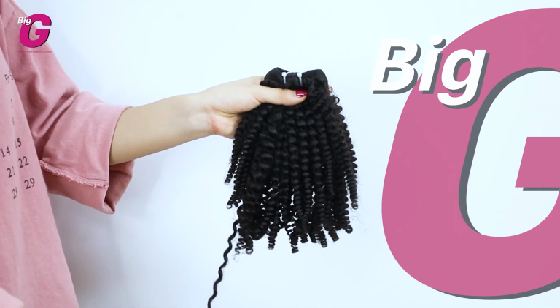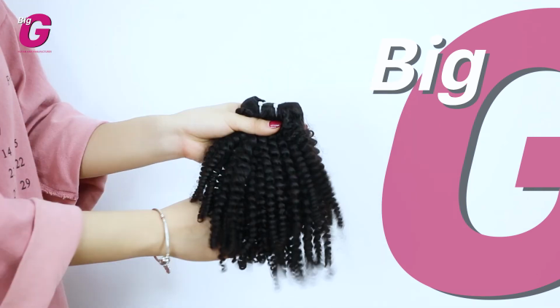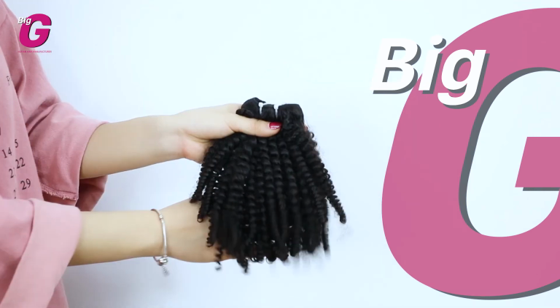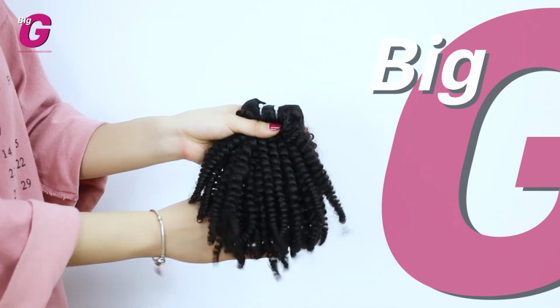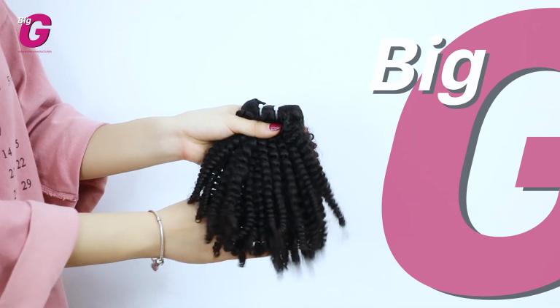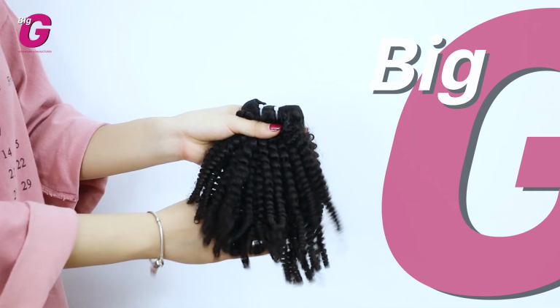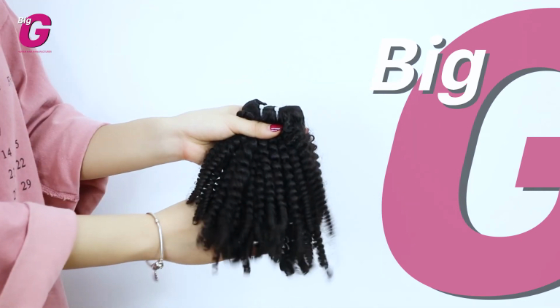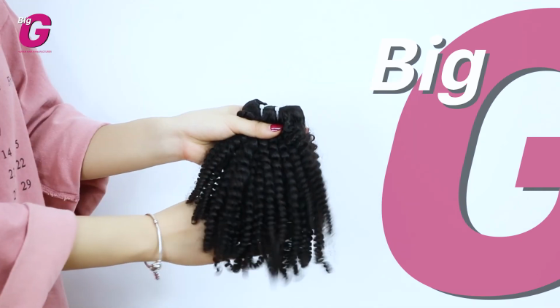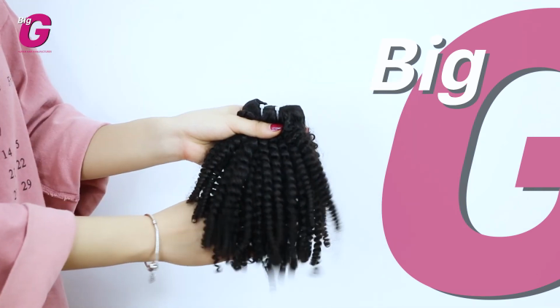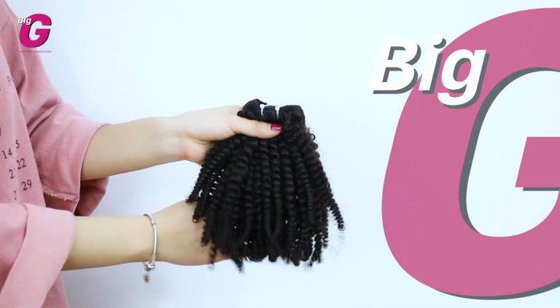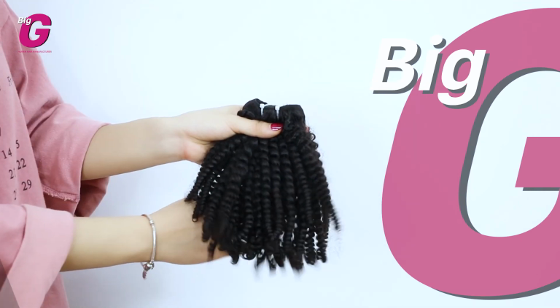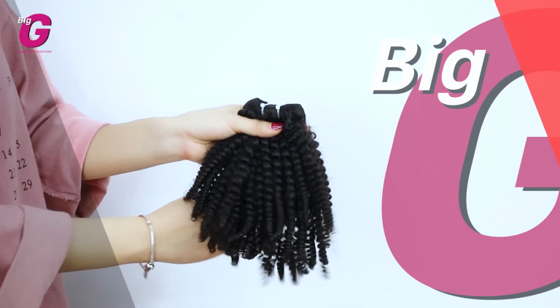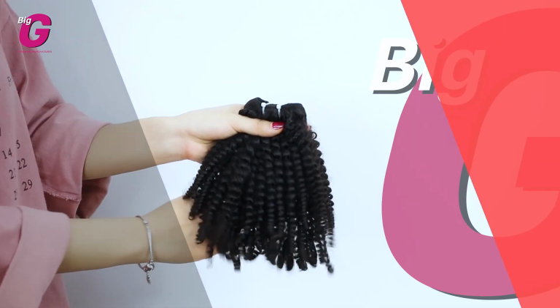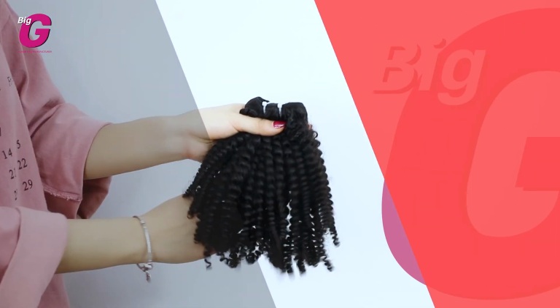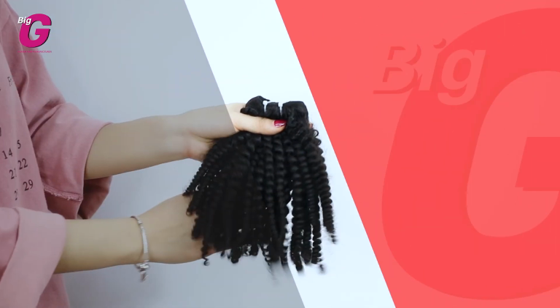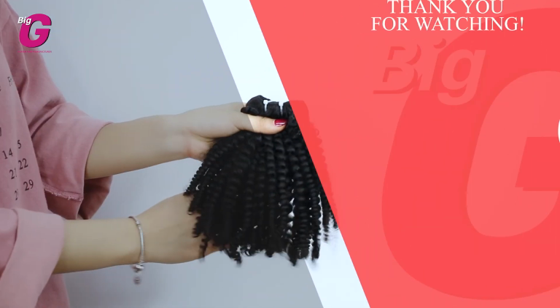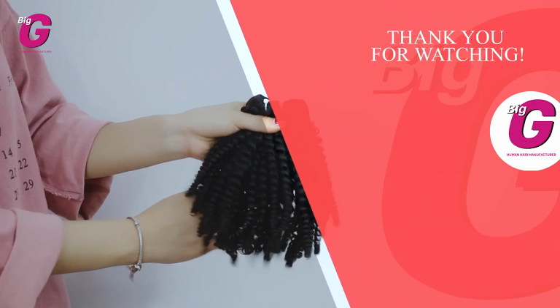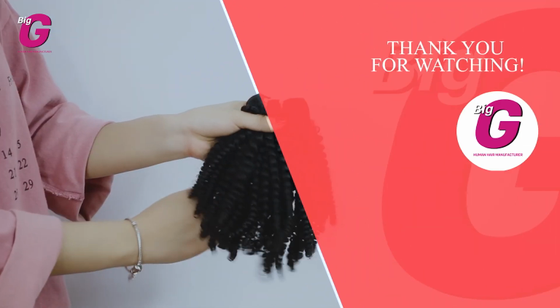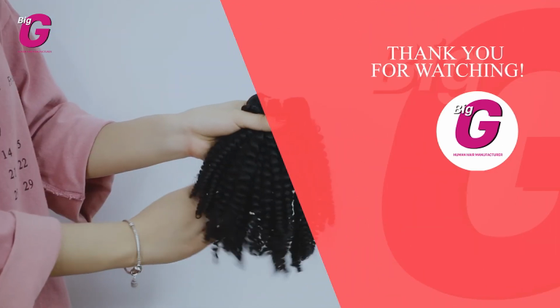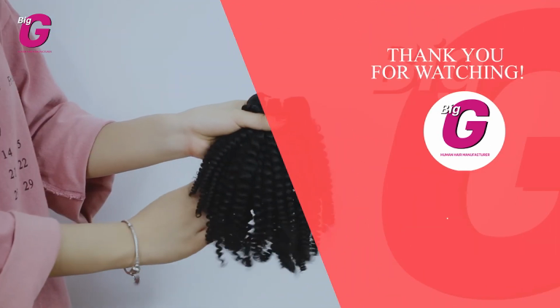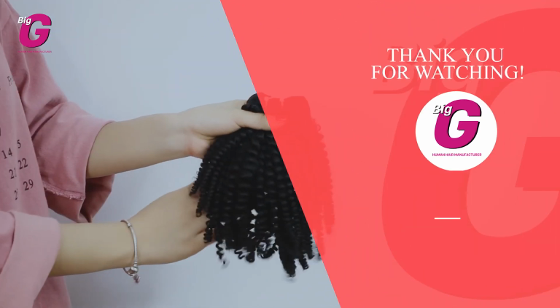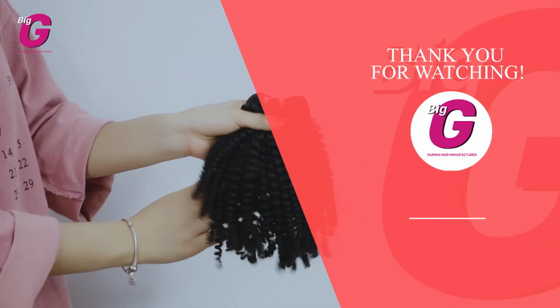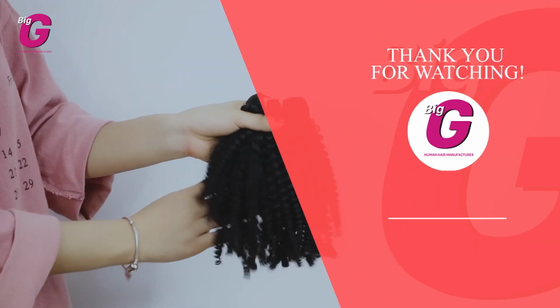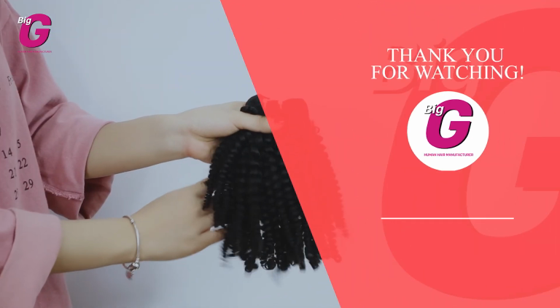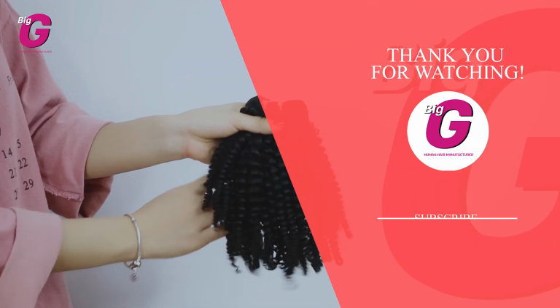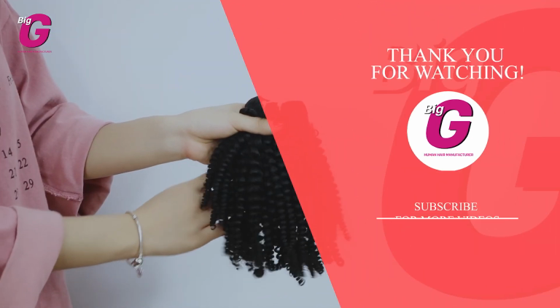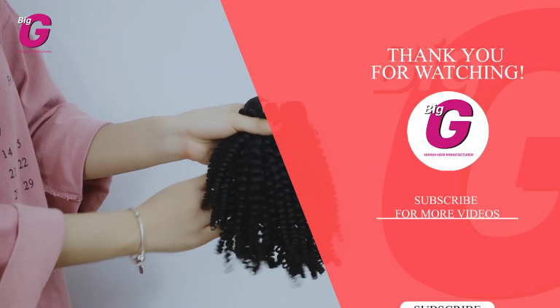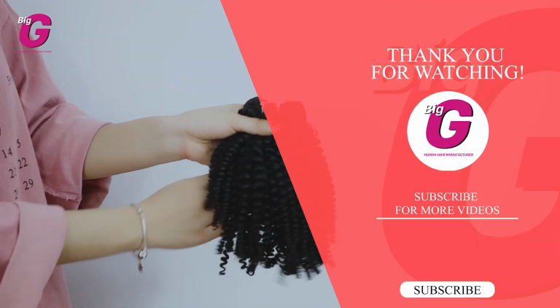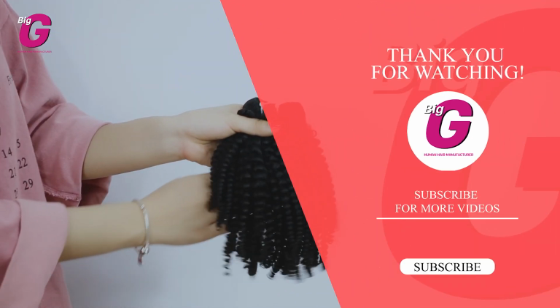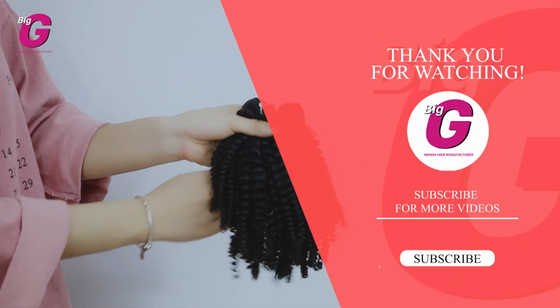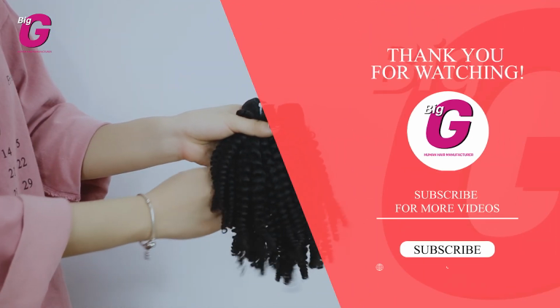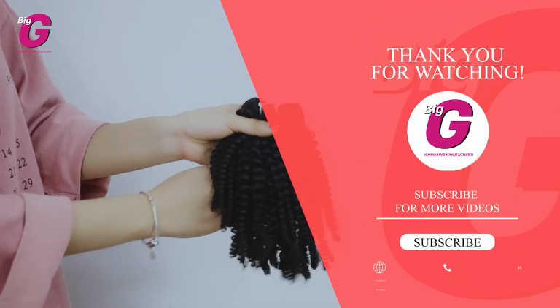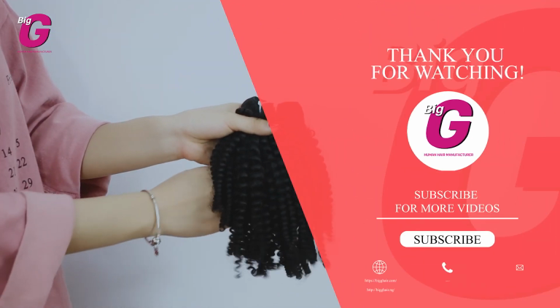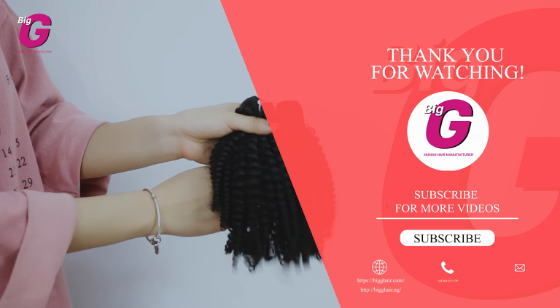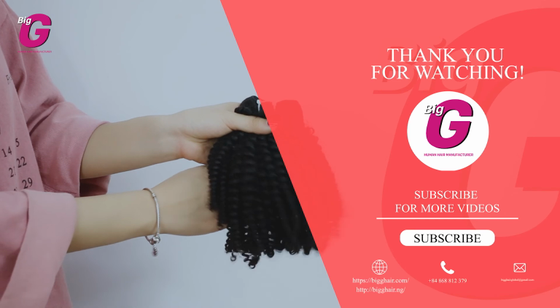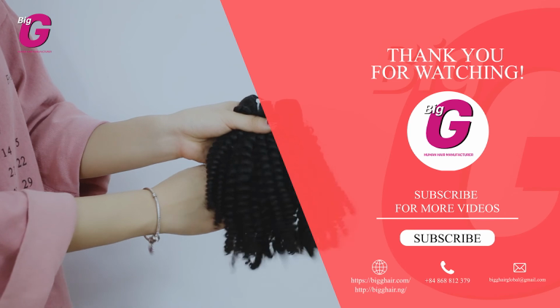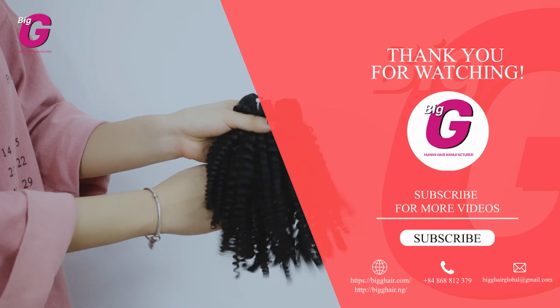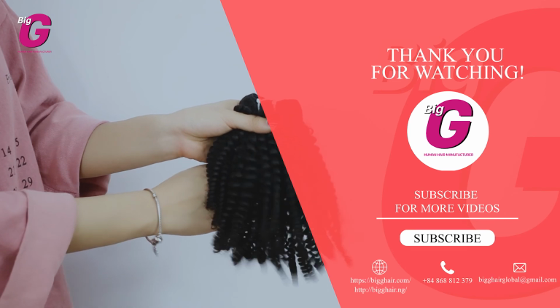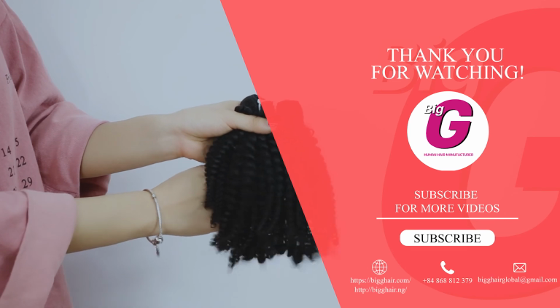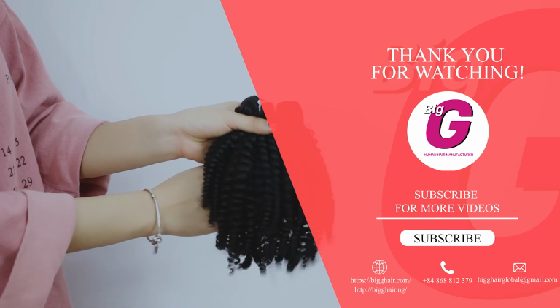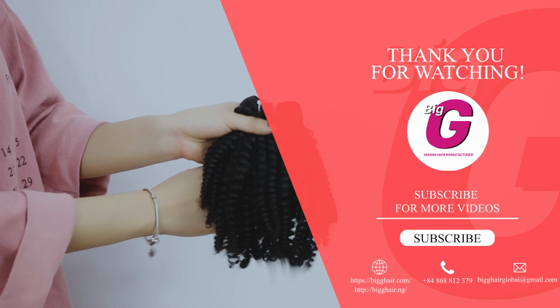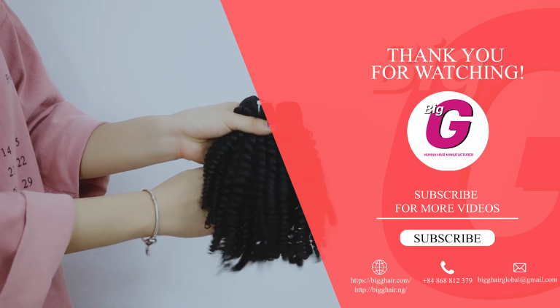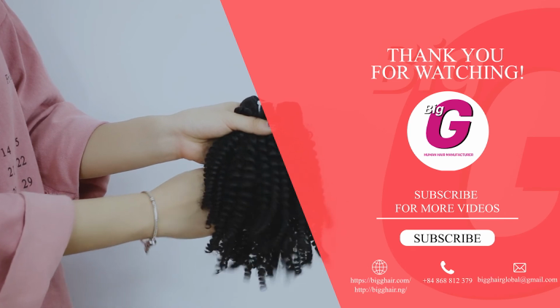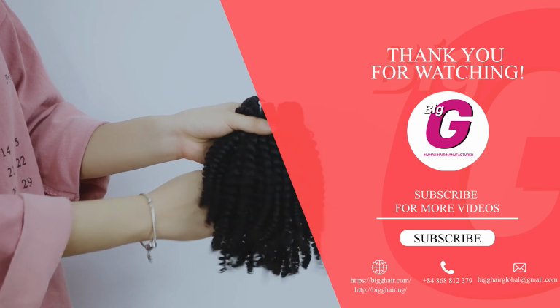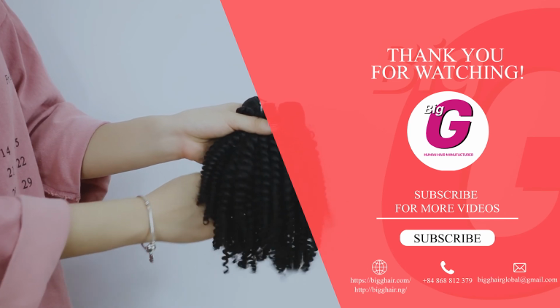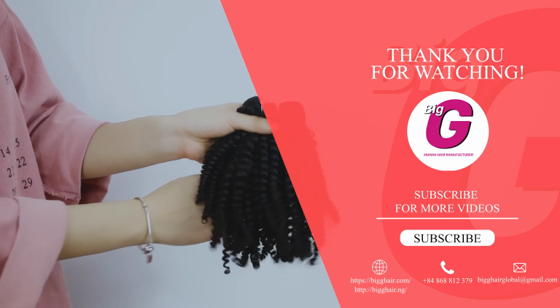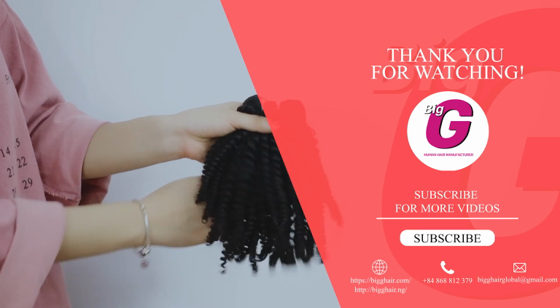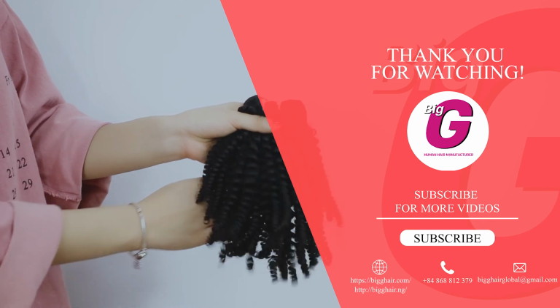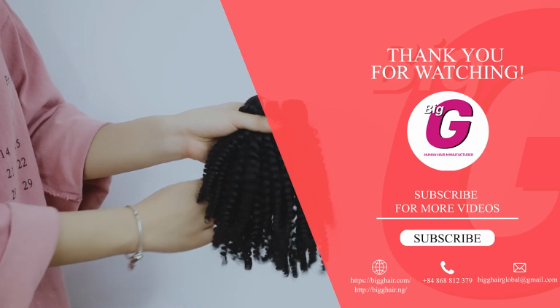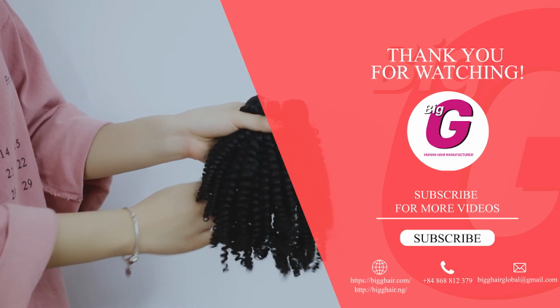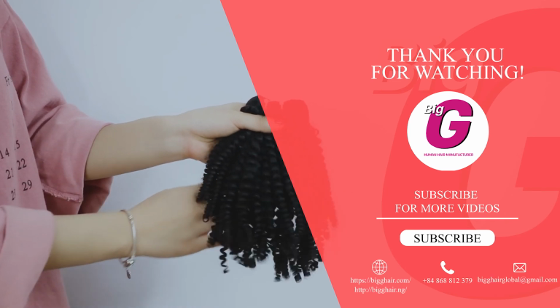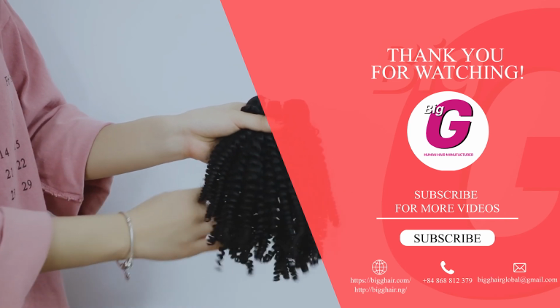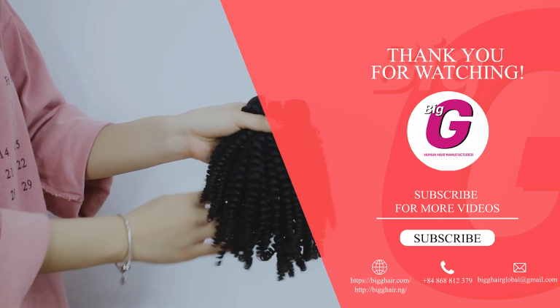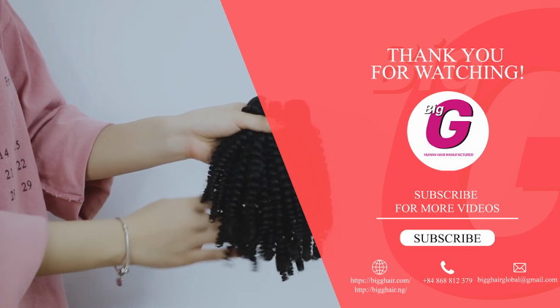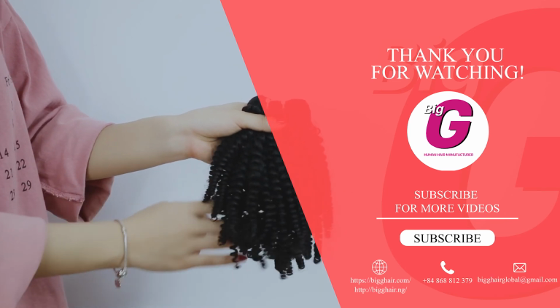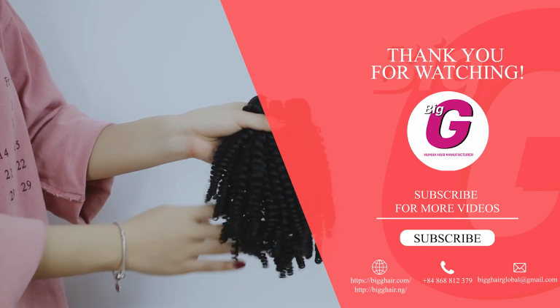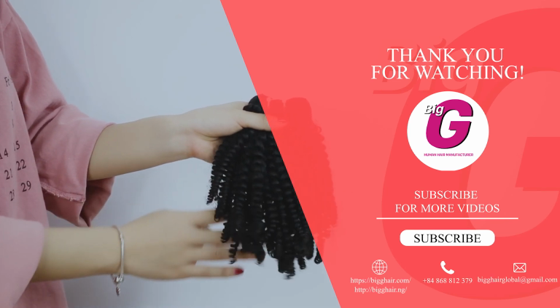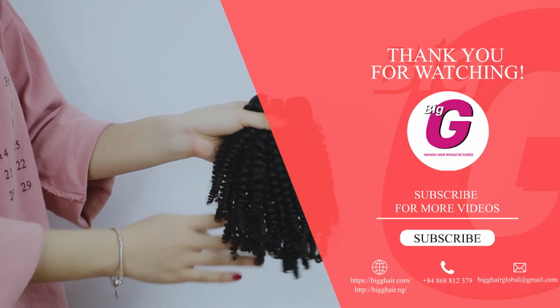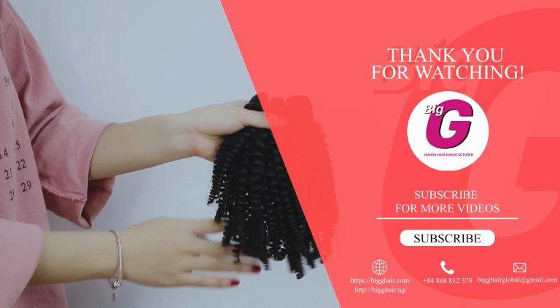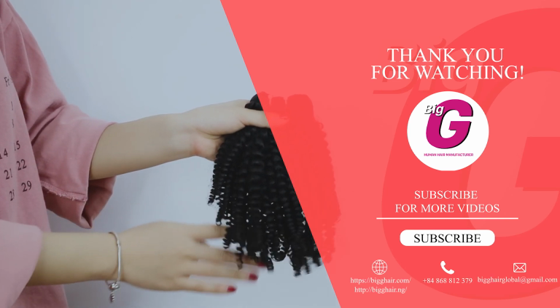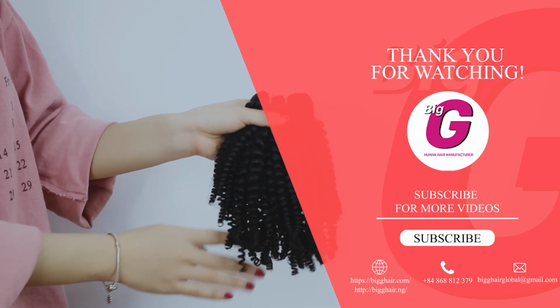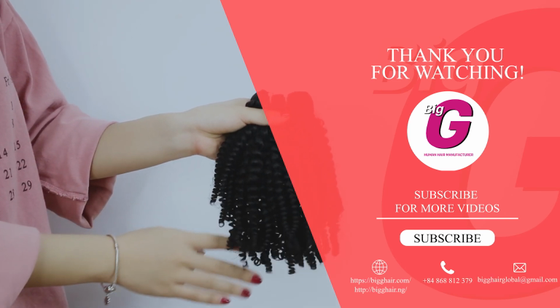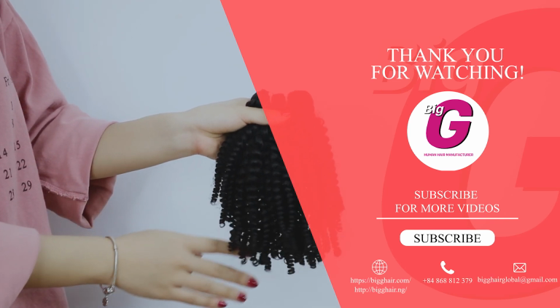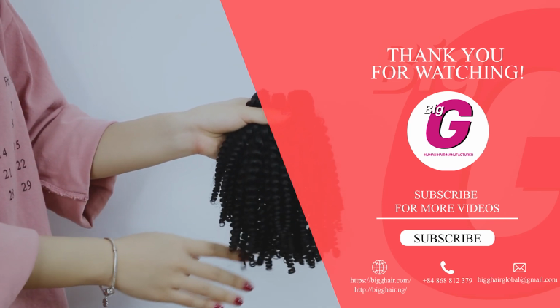Thank you everyone for watching and don't forget to like, subscribe, and follow our next video. Goodbye! Bye-bye!